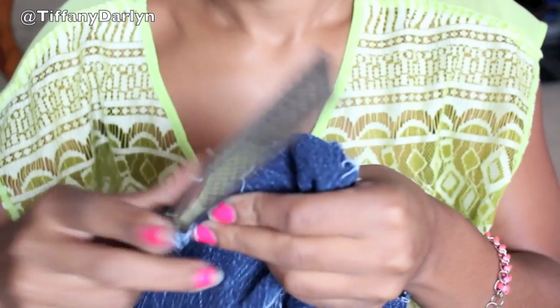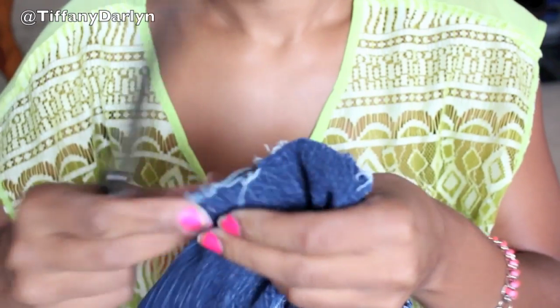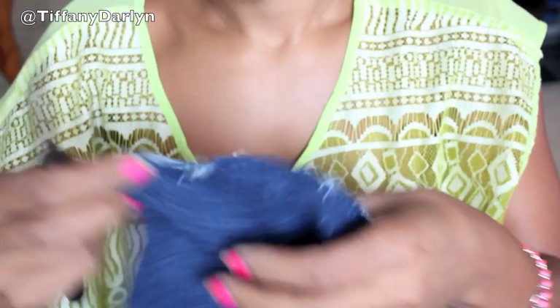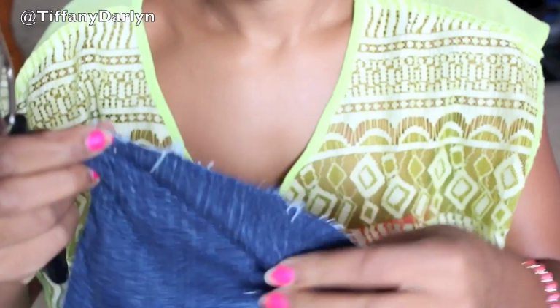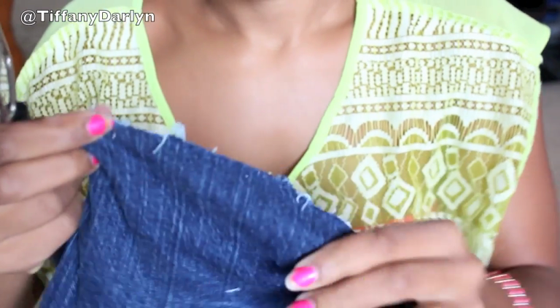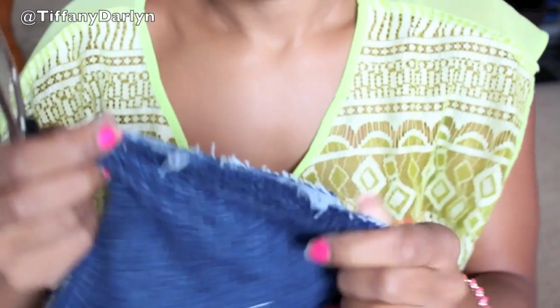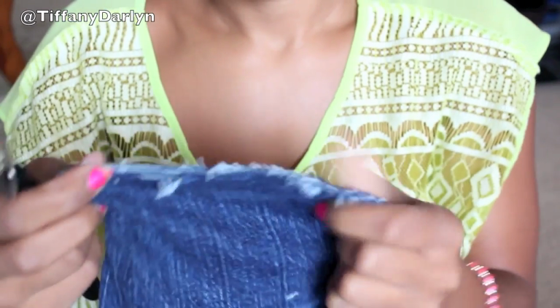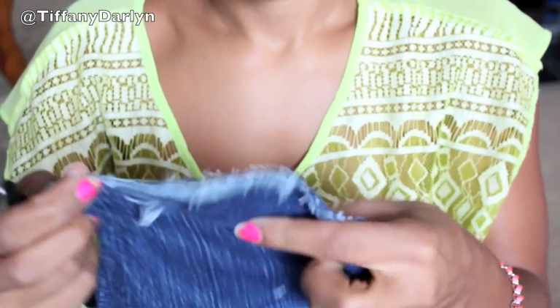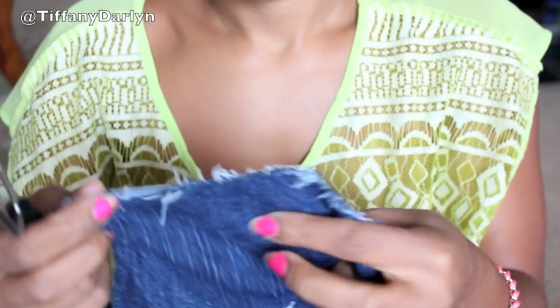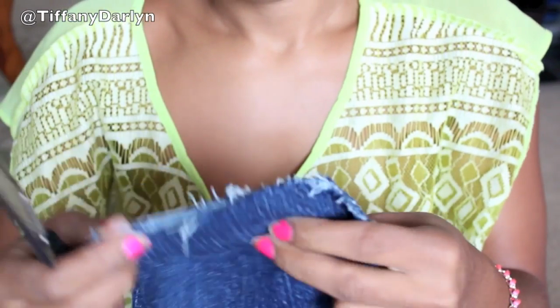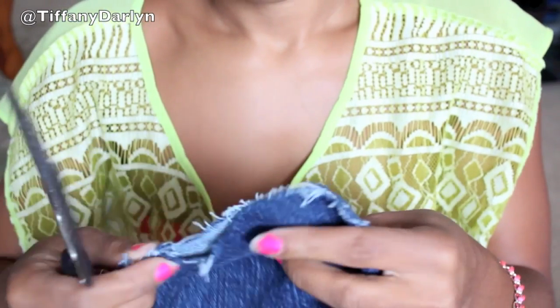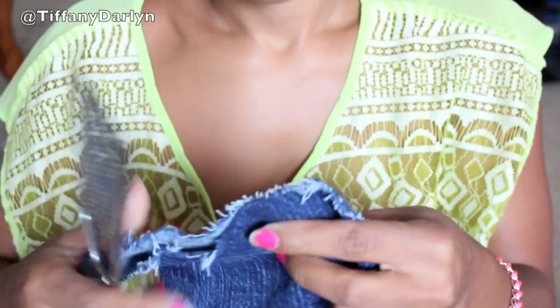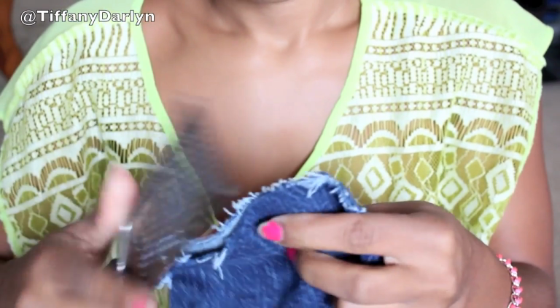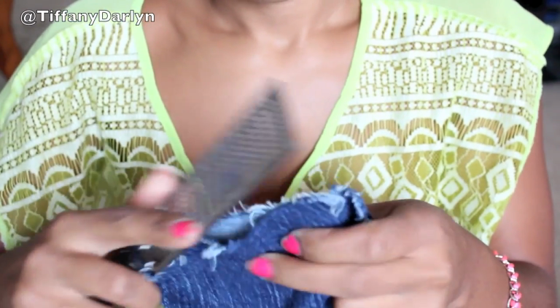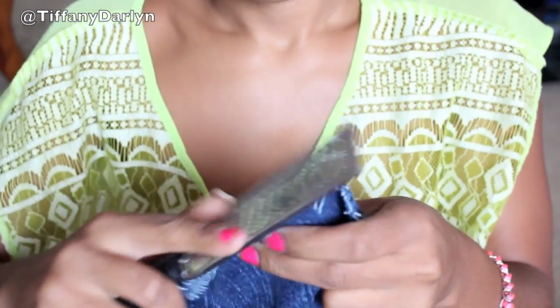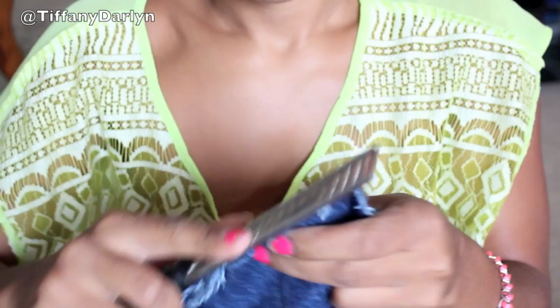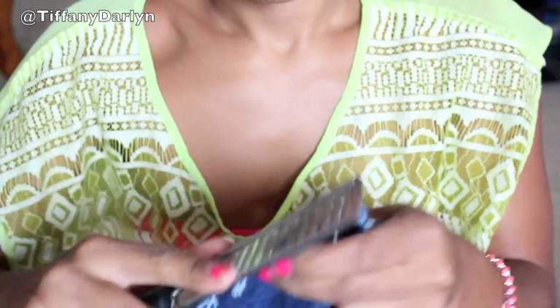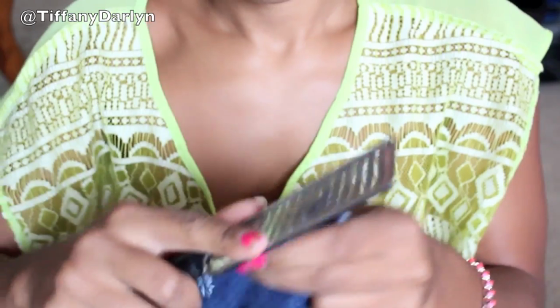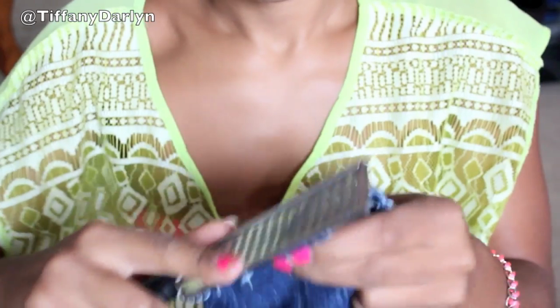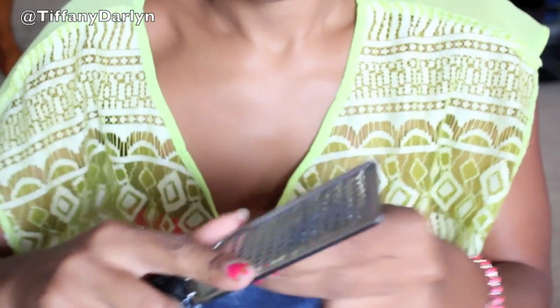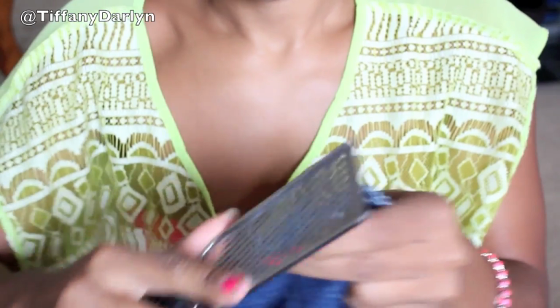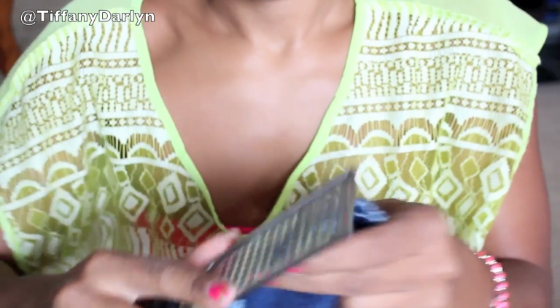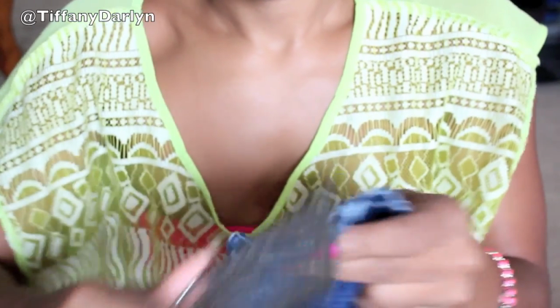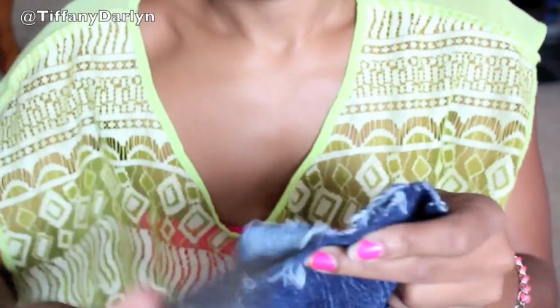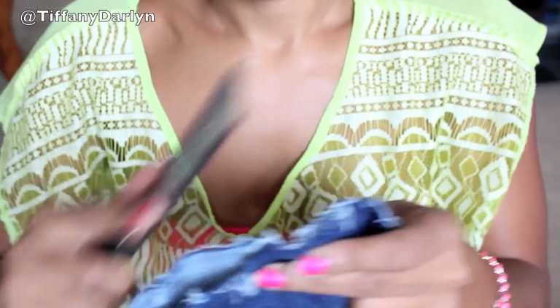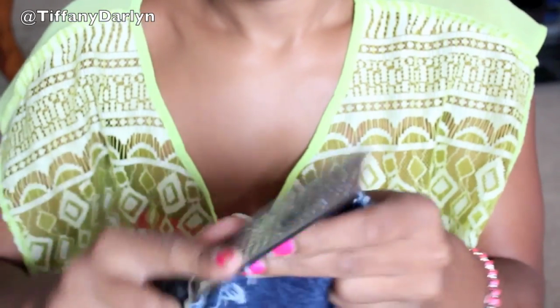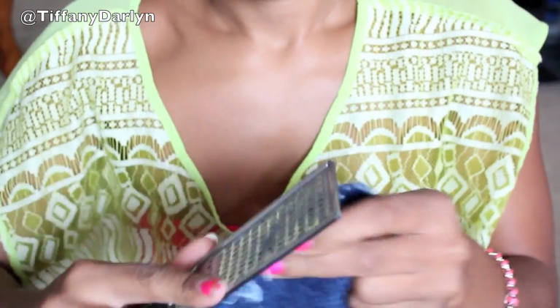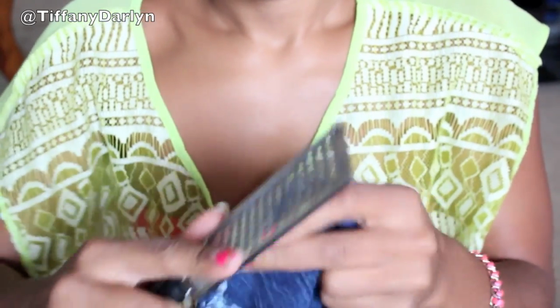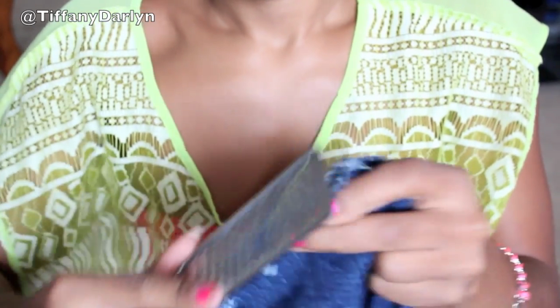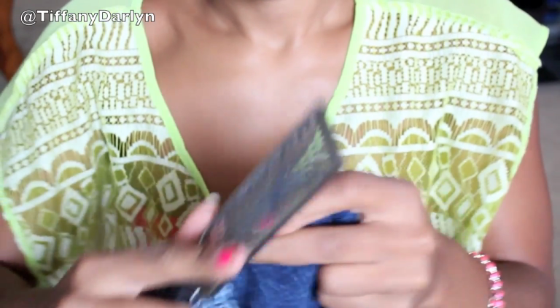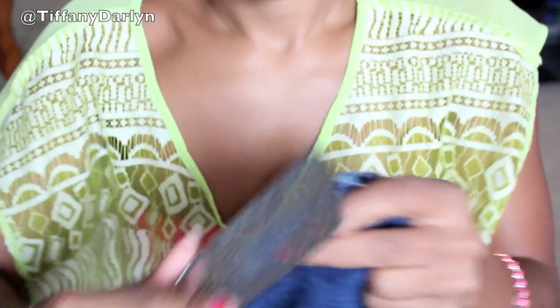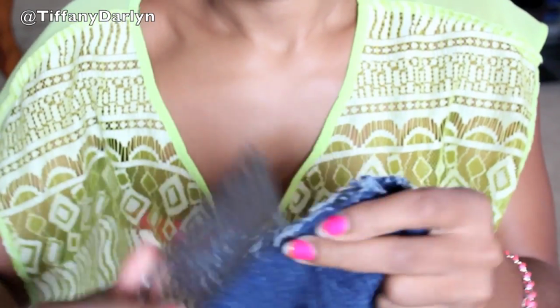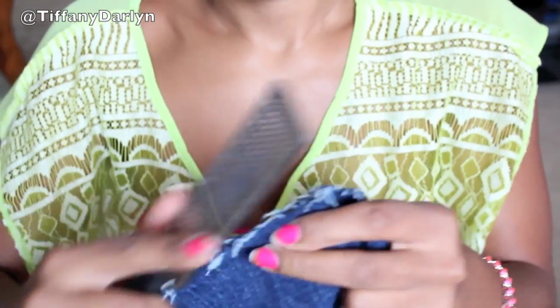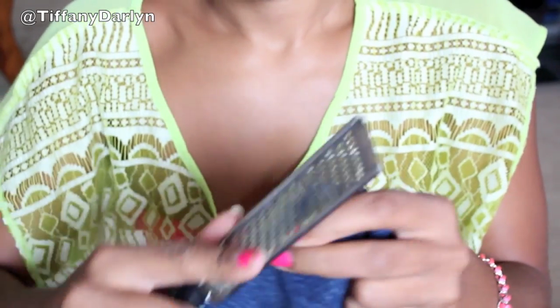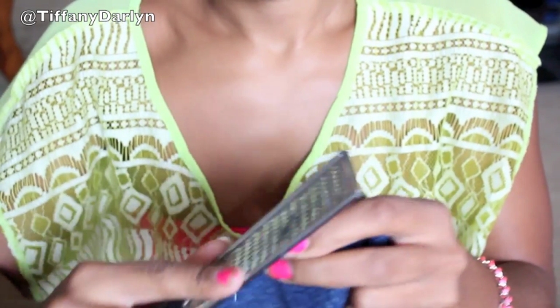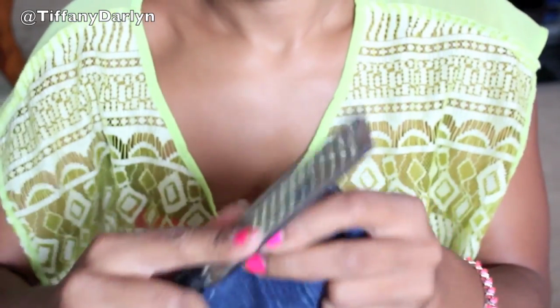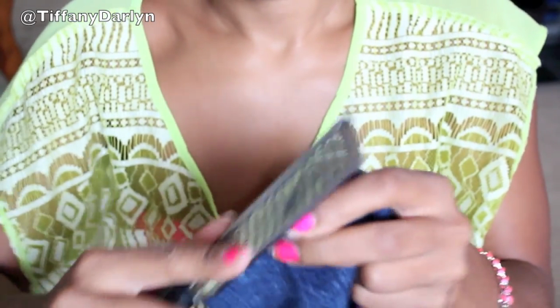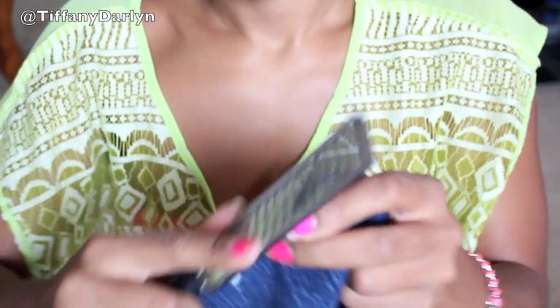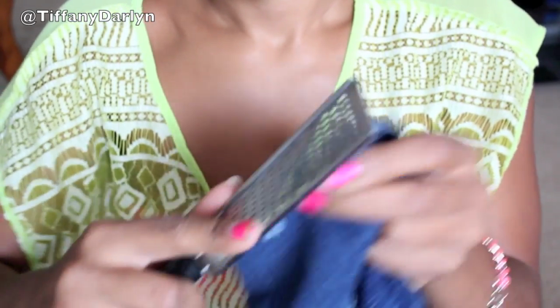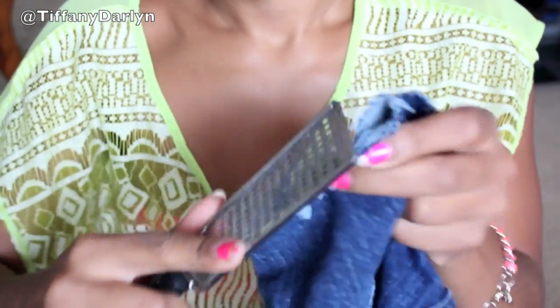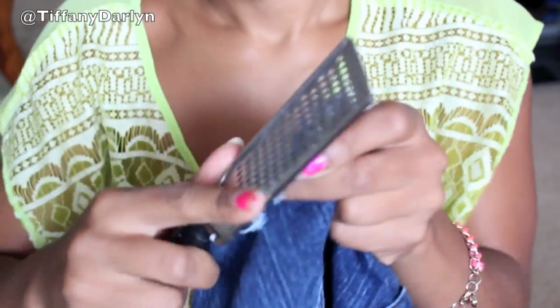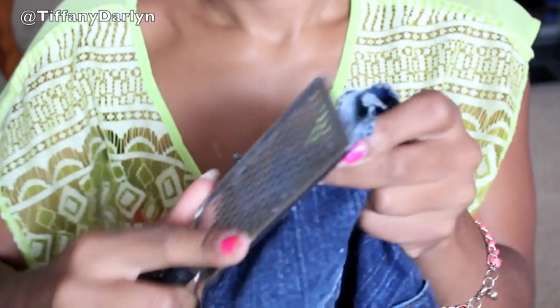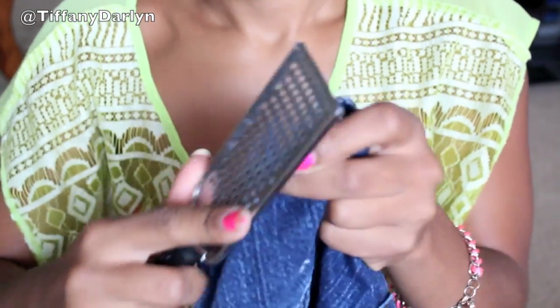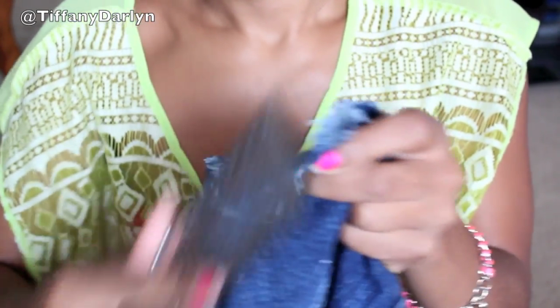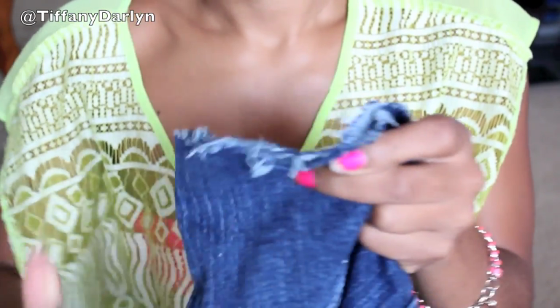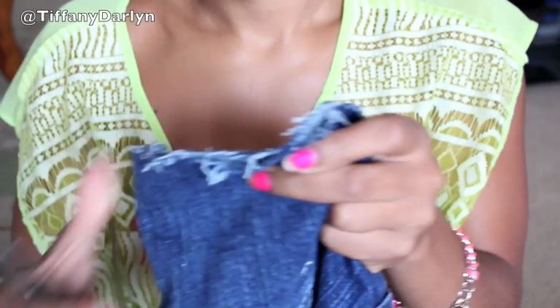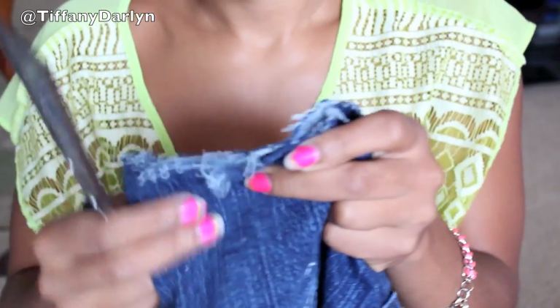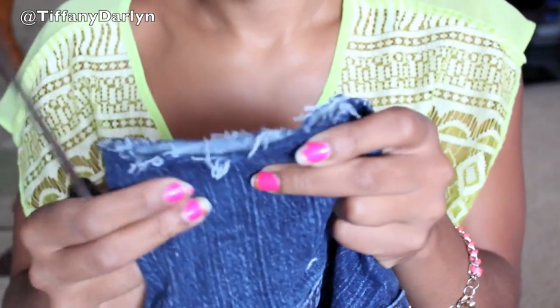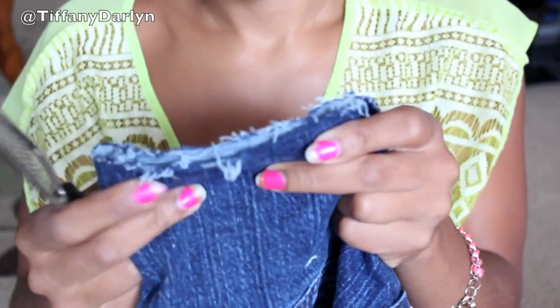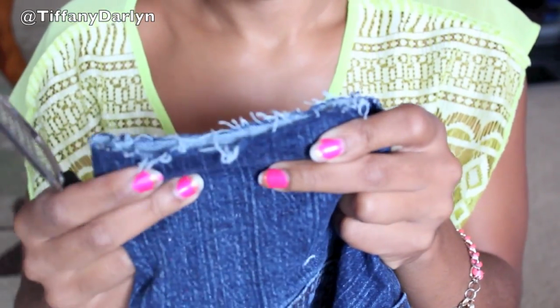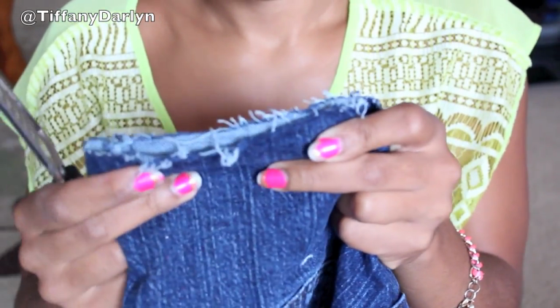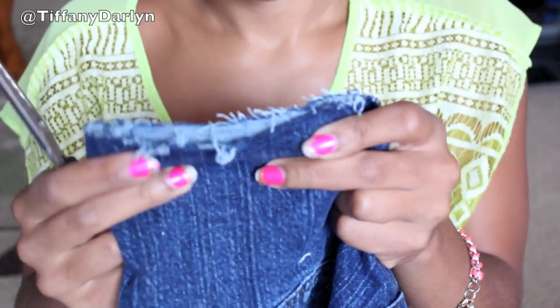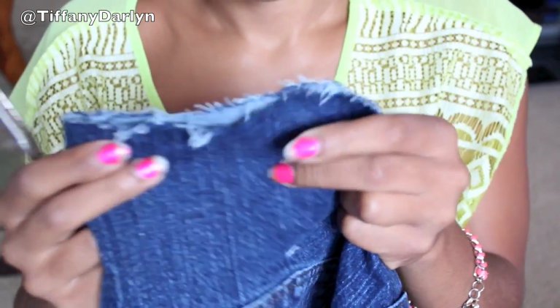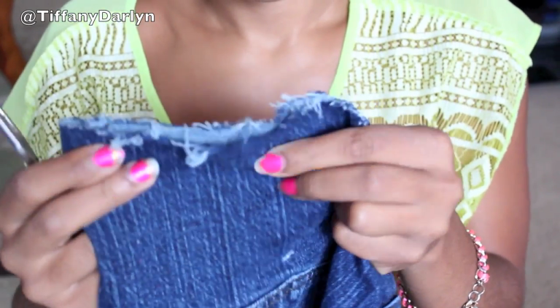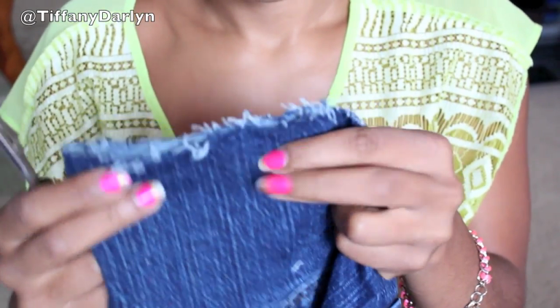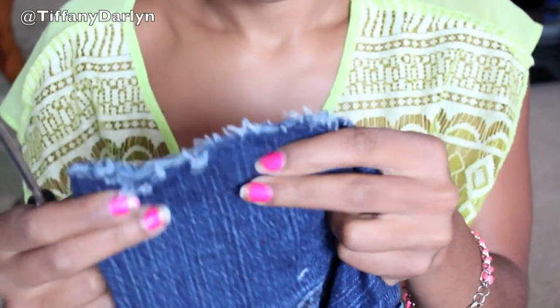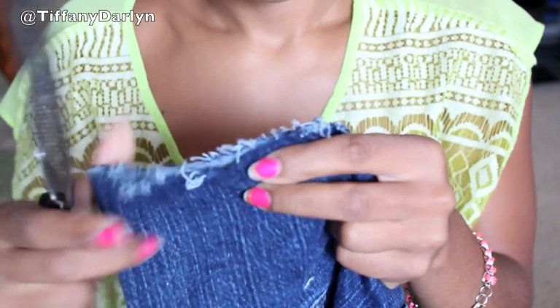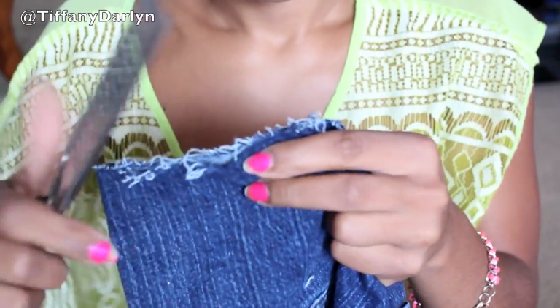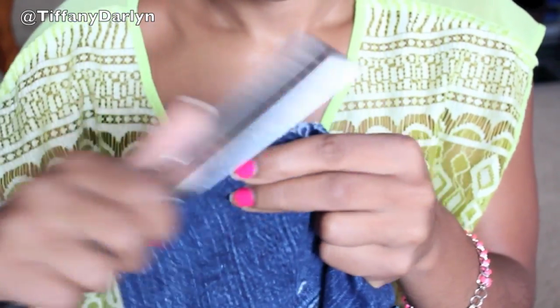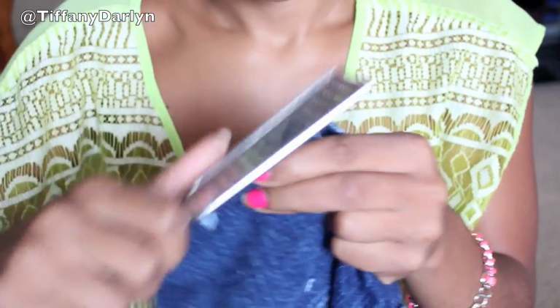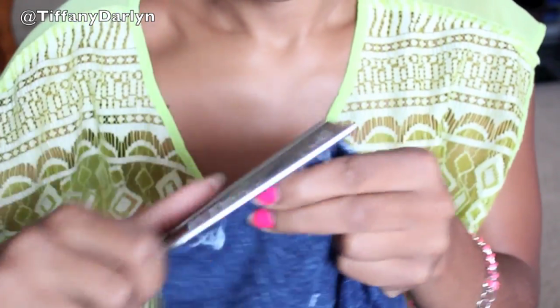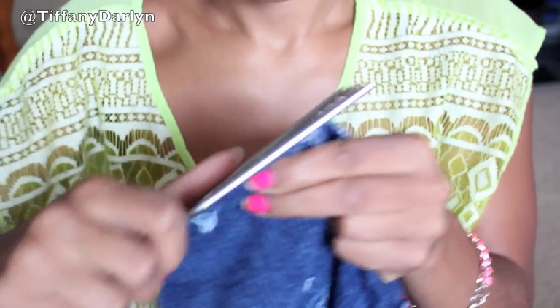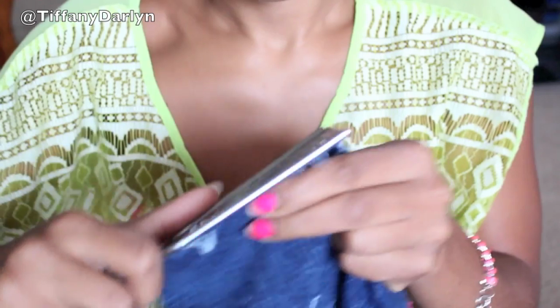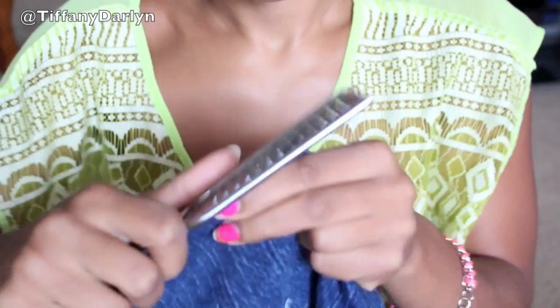Once you've cut your jeans or you have your shorts ready, you can start shredding the ends of it so that it becomes distressed.